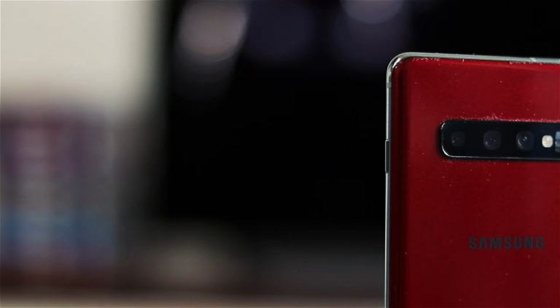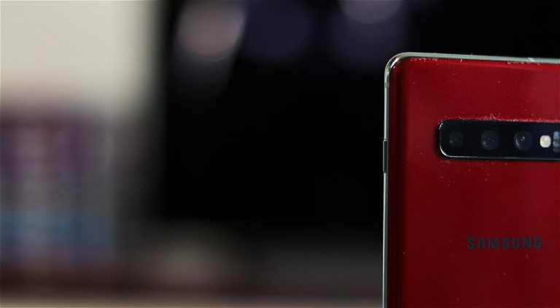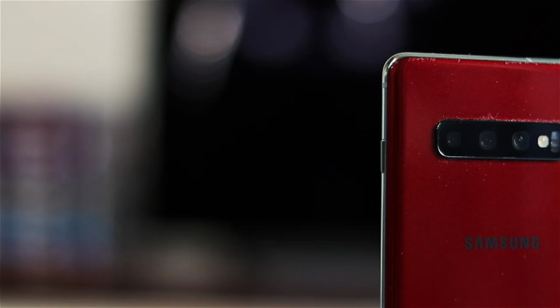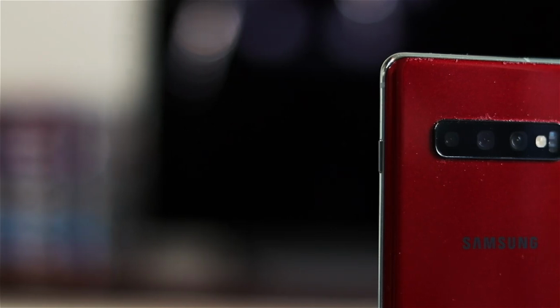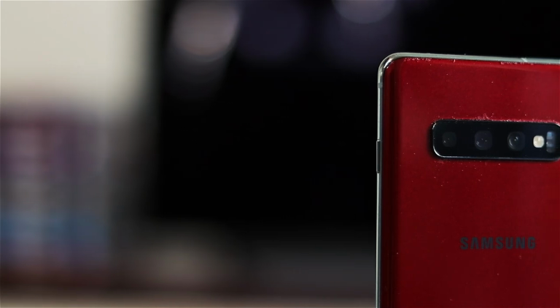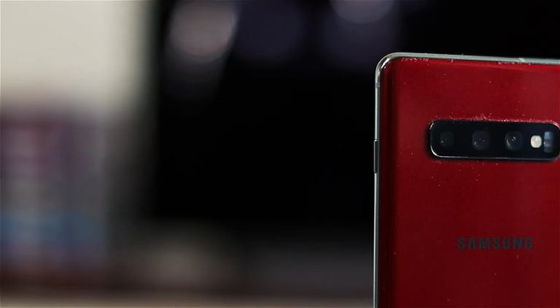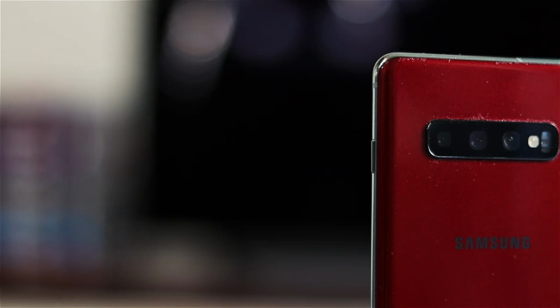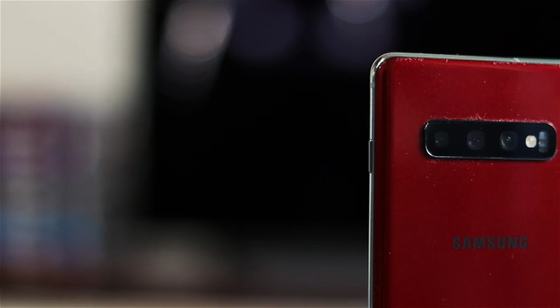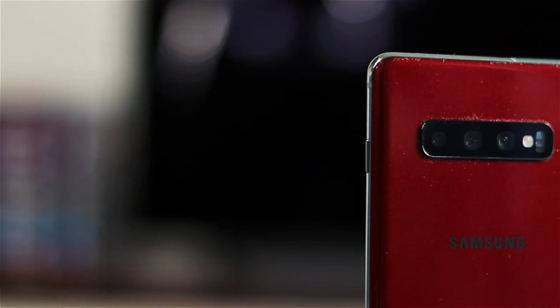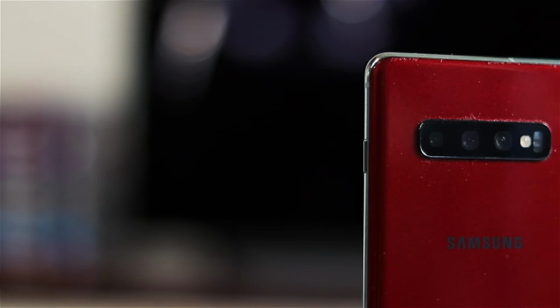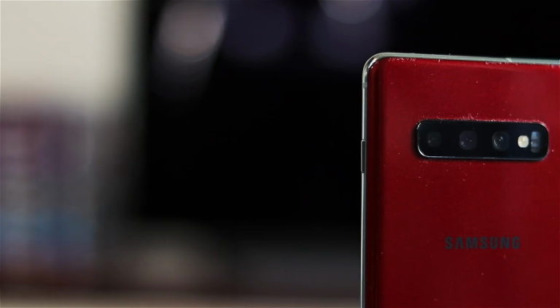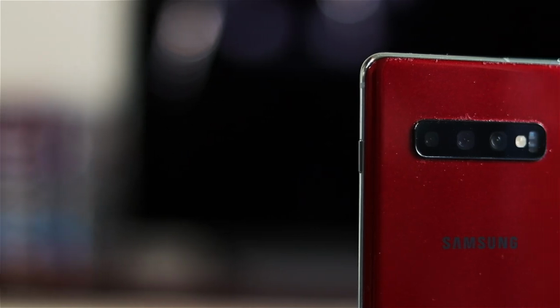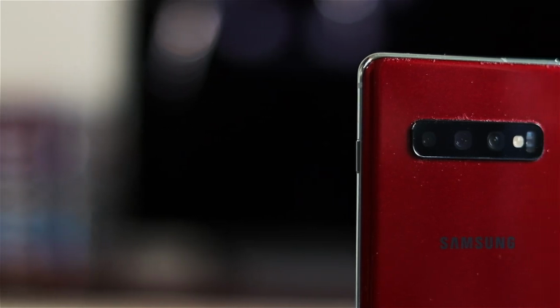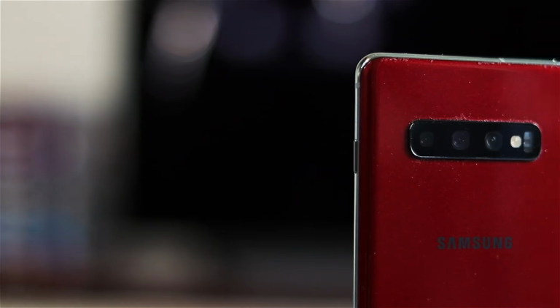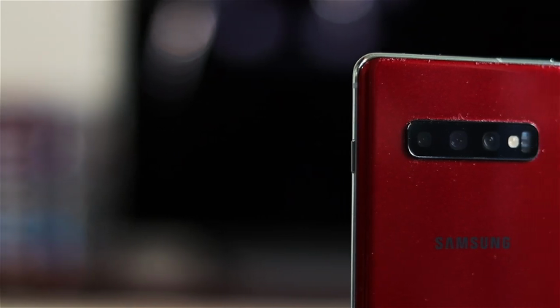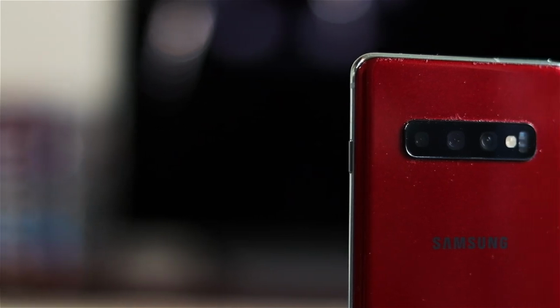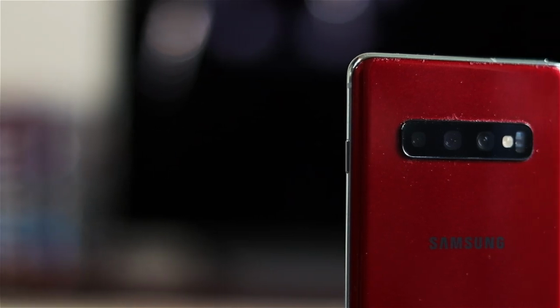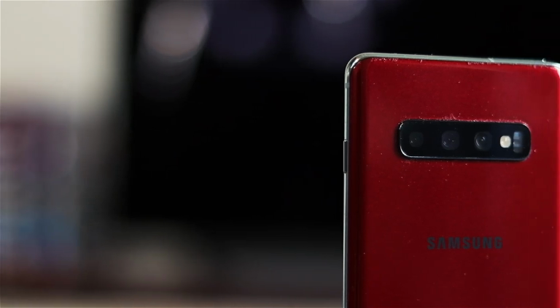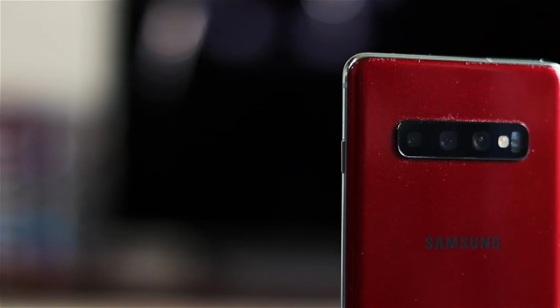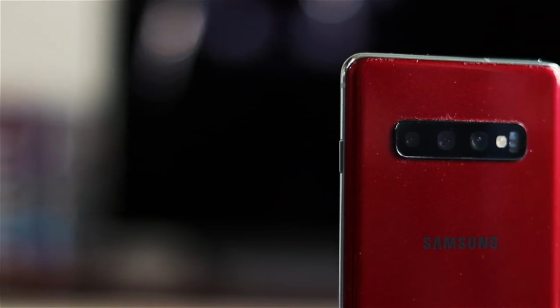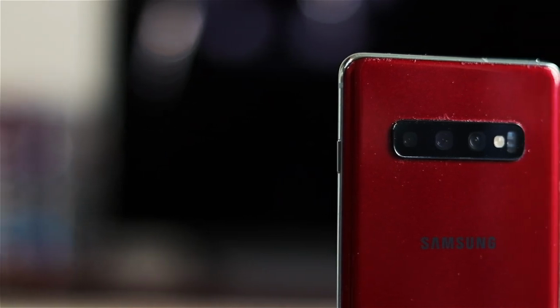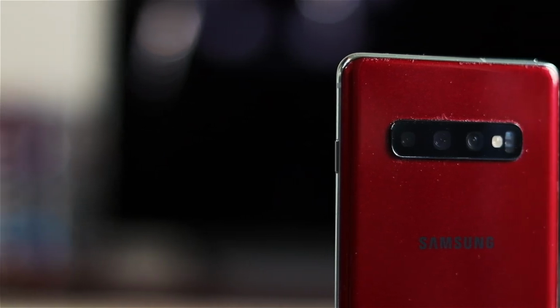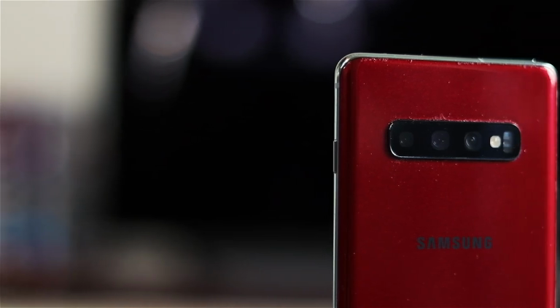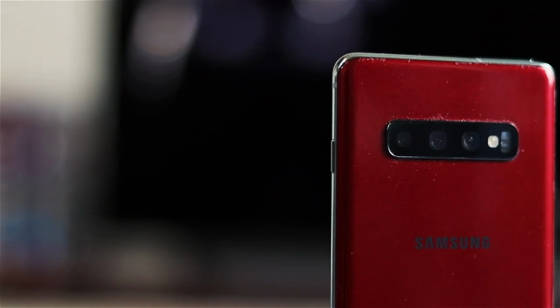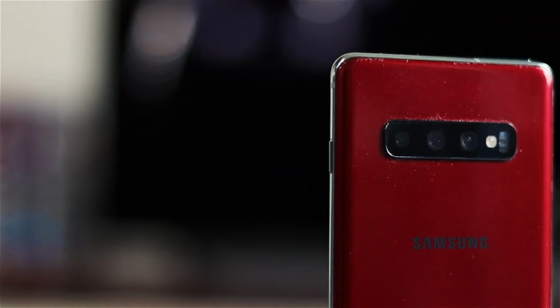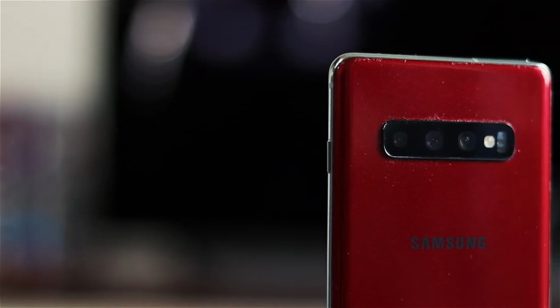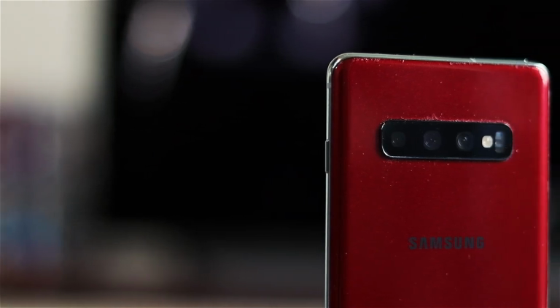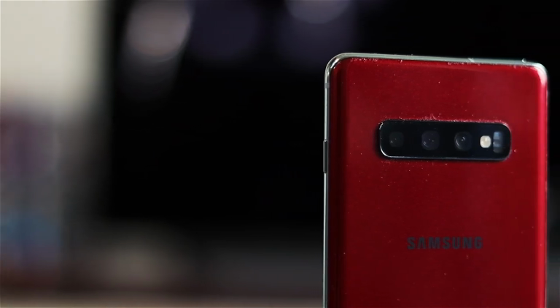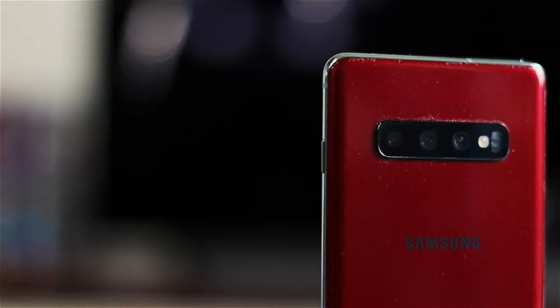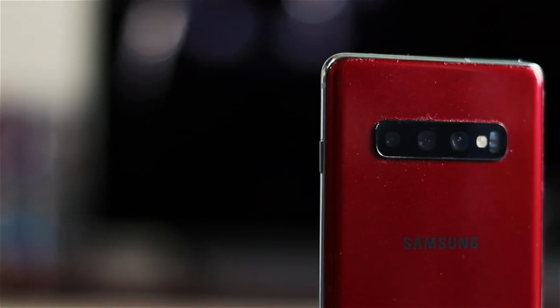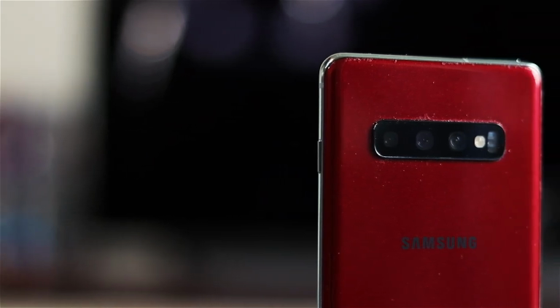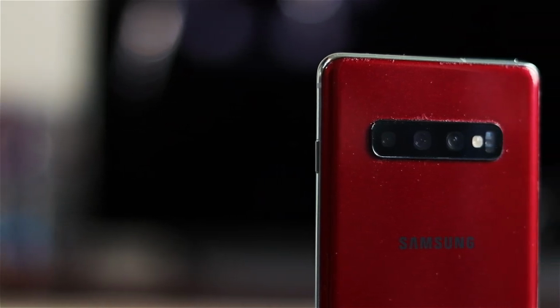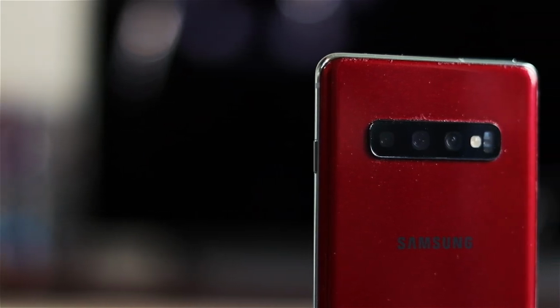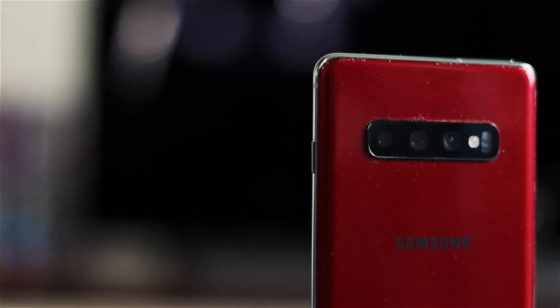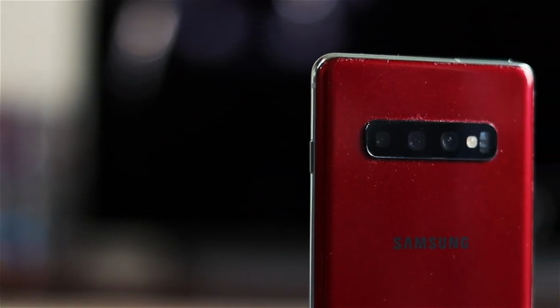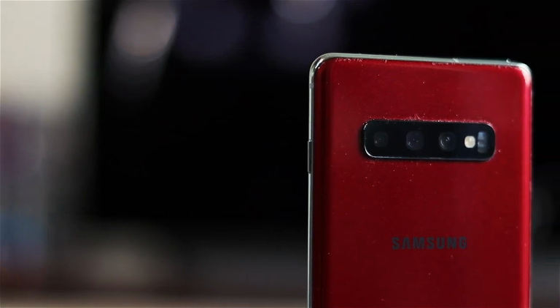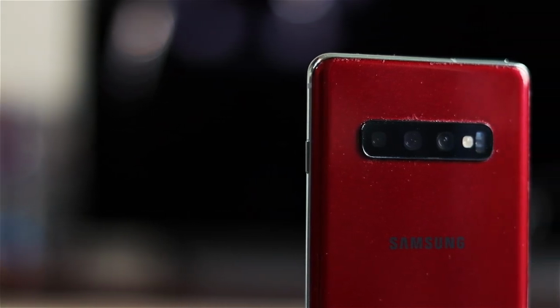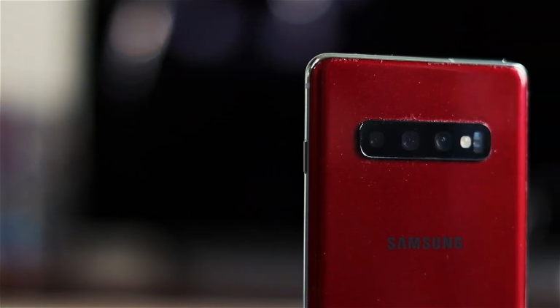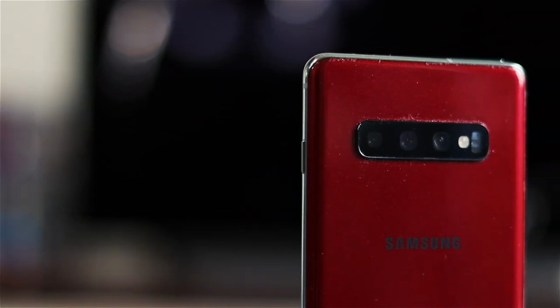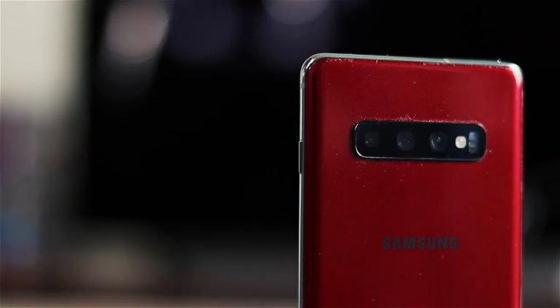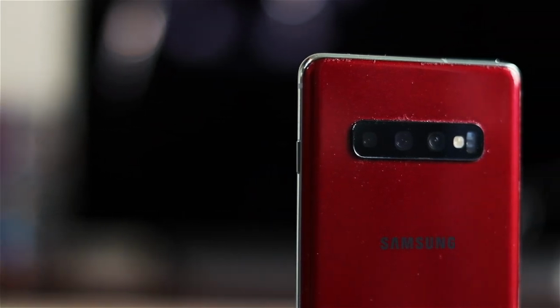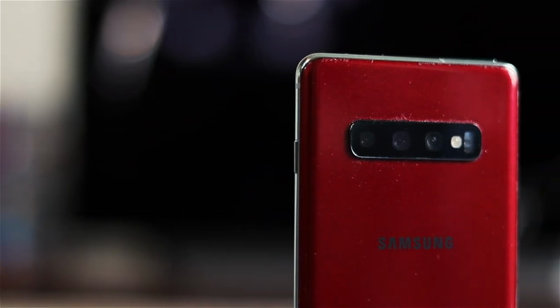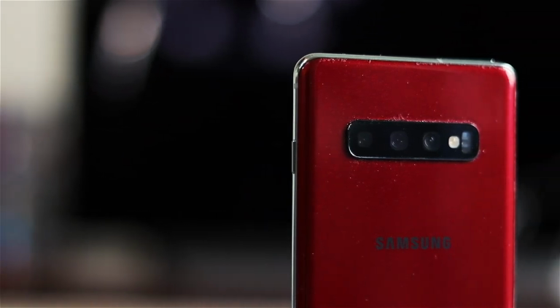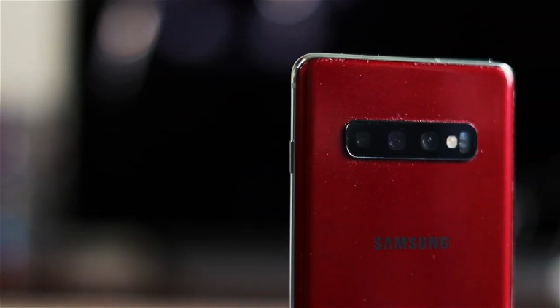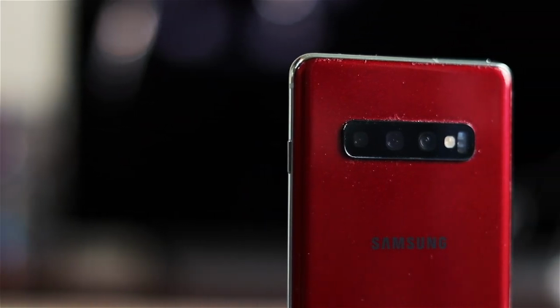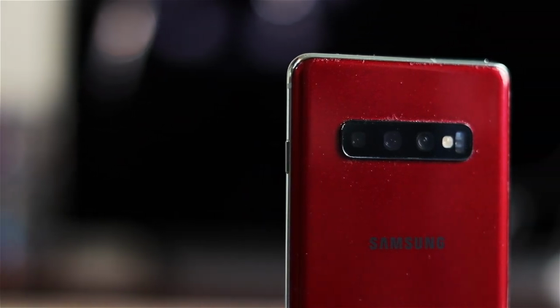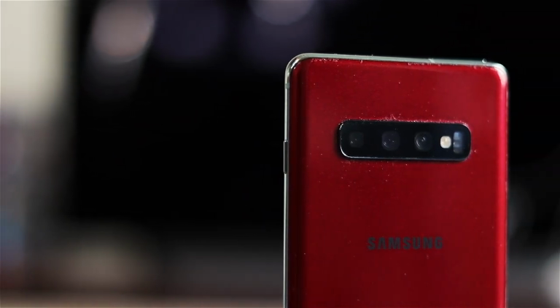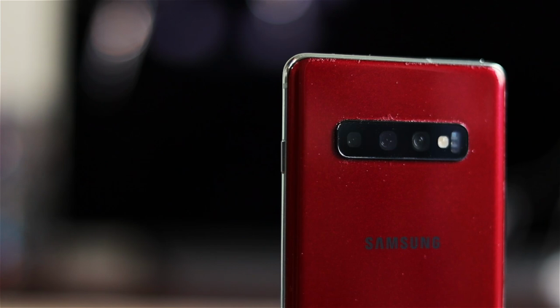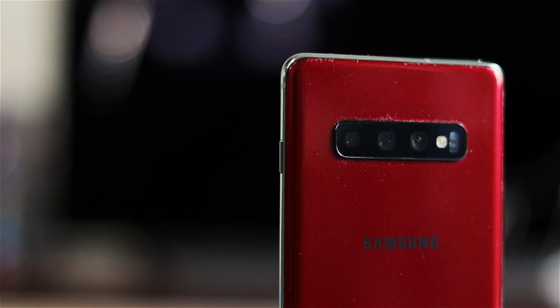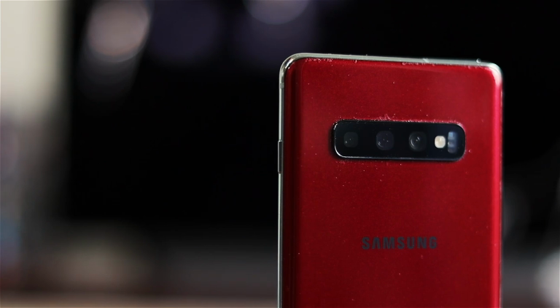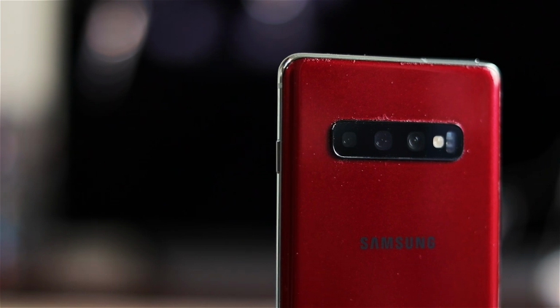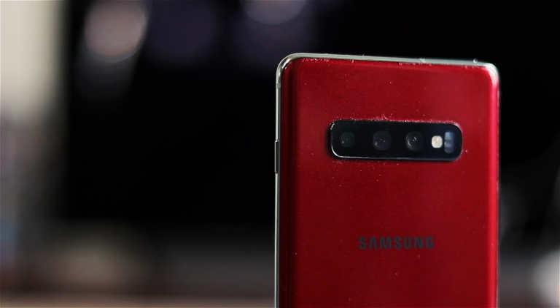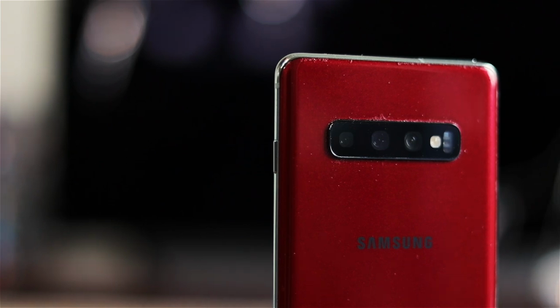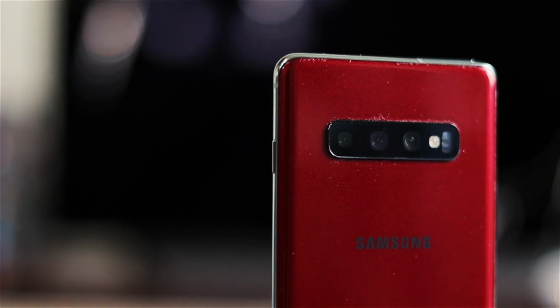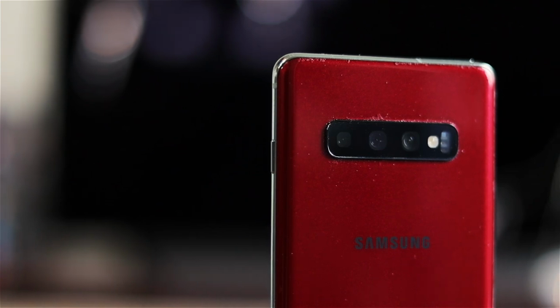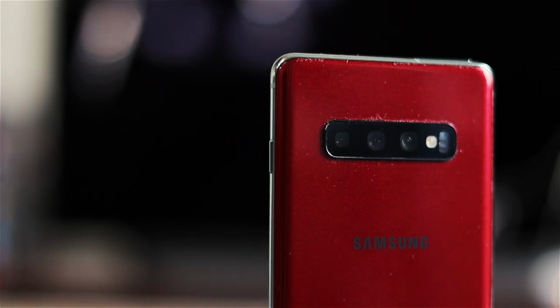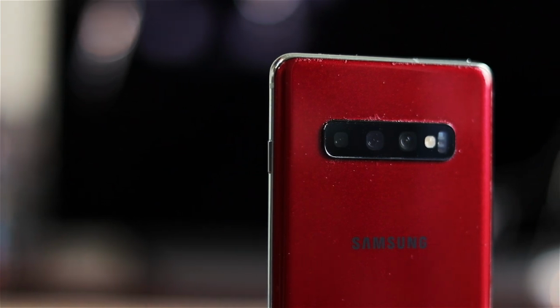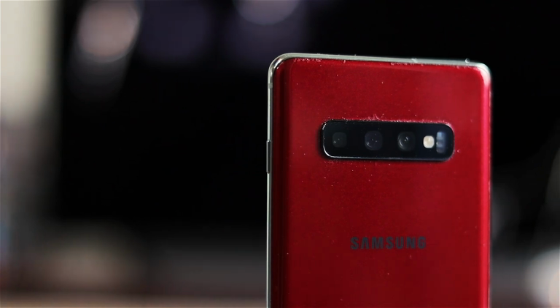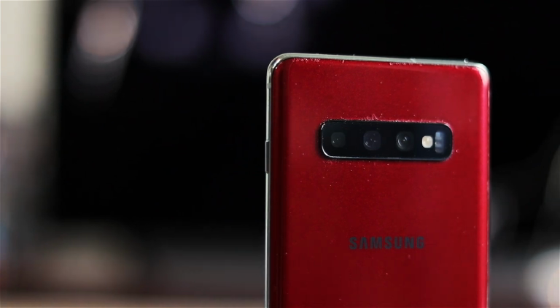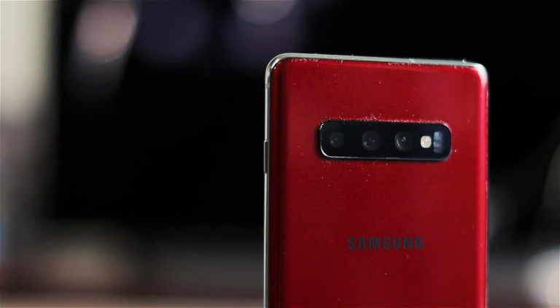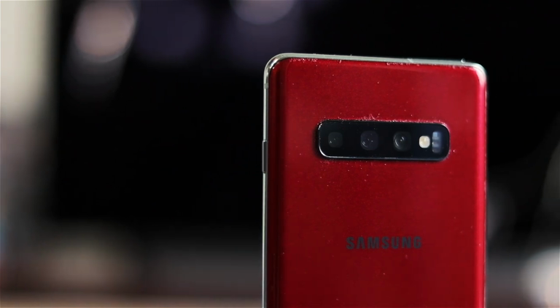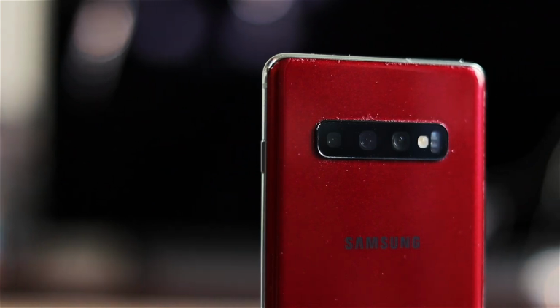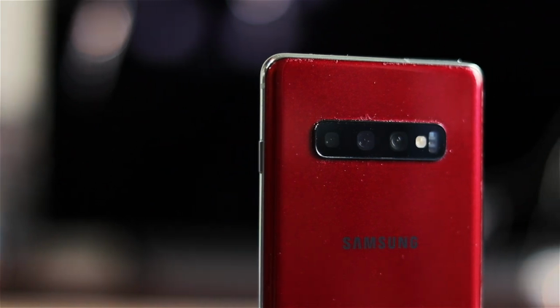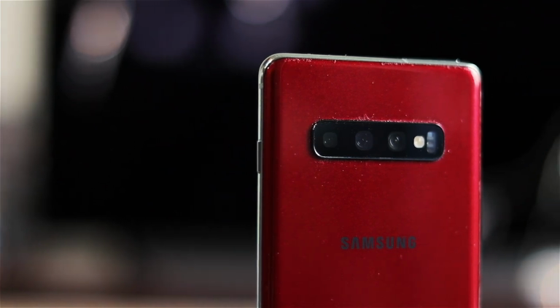The Samsung Galaxy S10 Plus — let me show you how I make my own version, without a sticker.